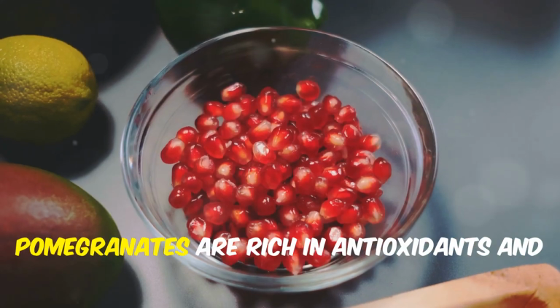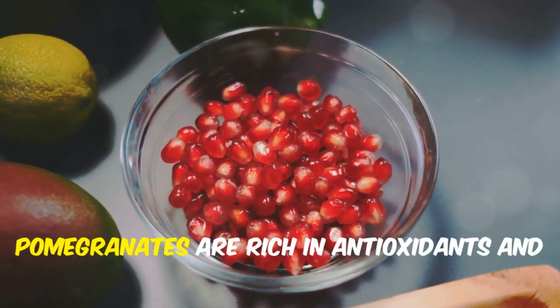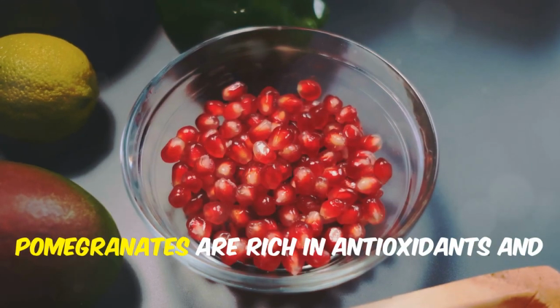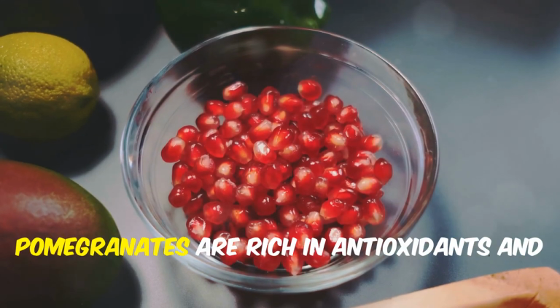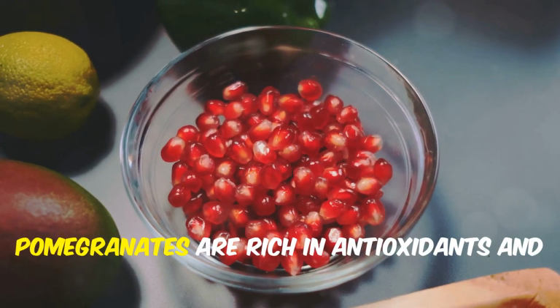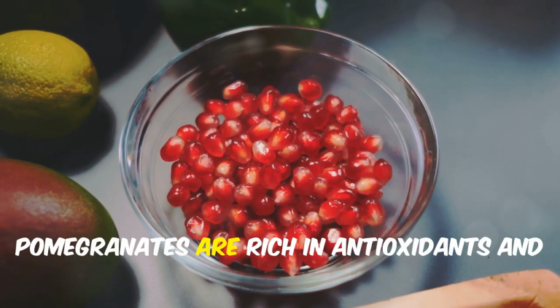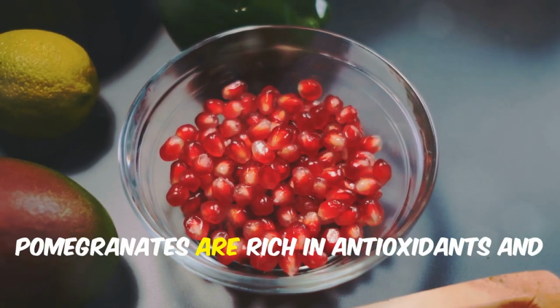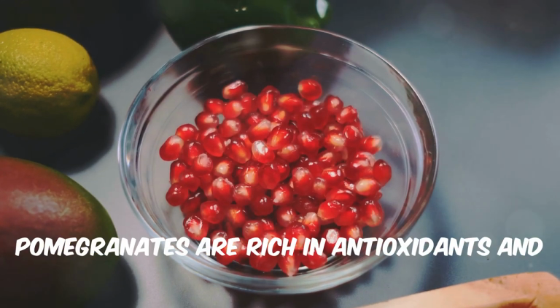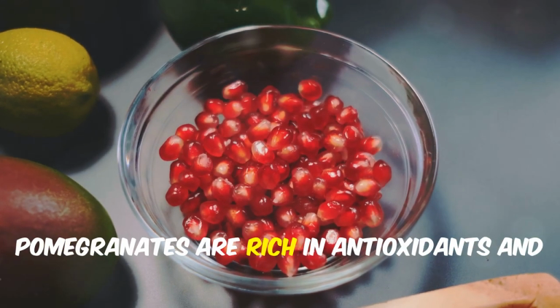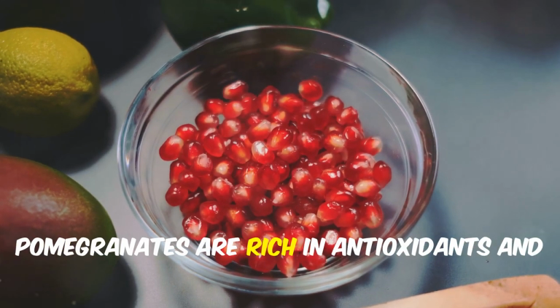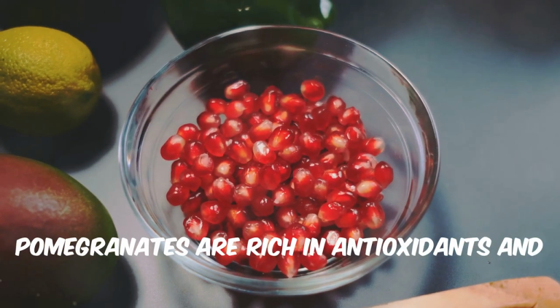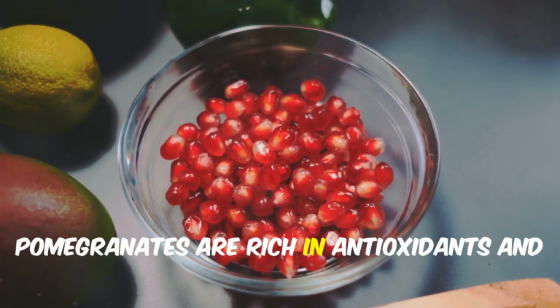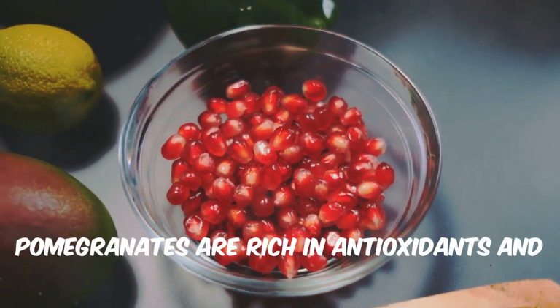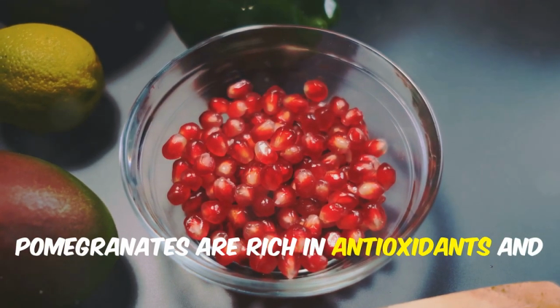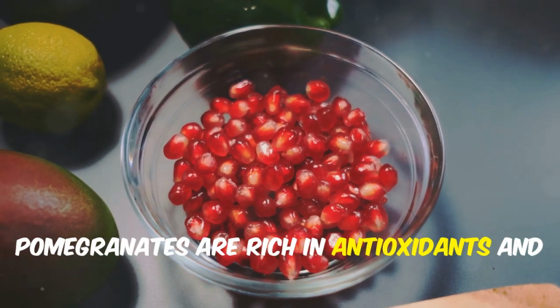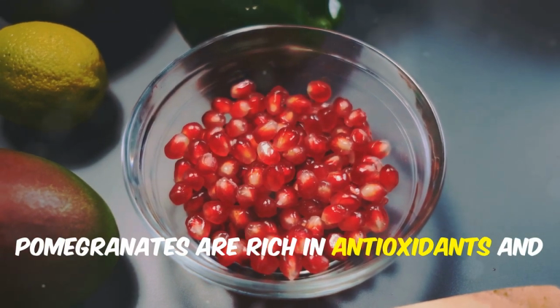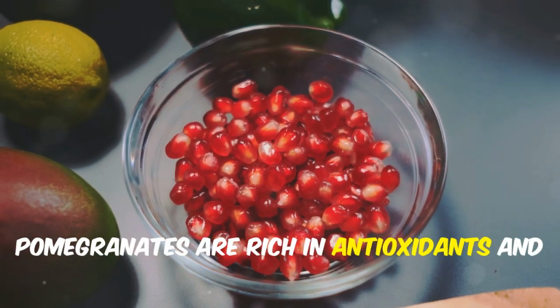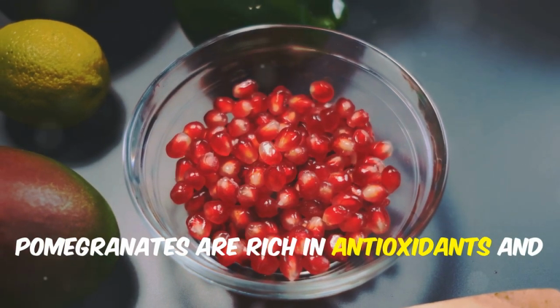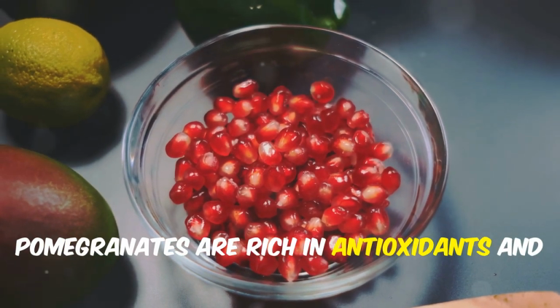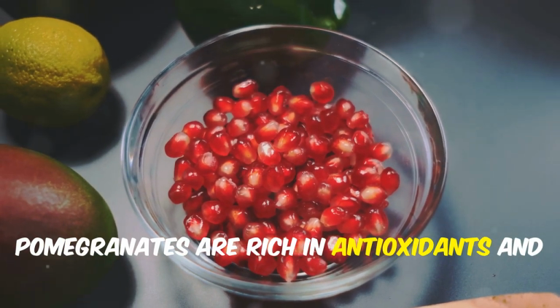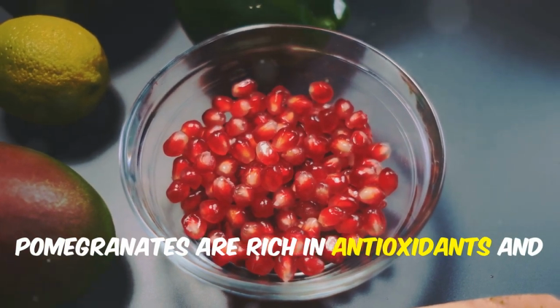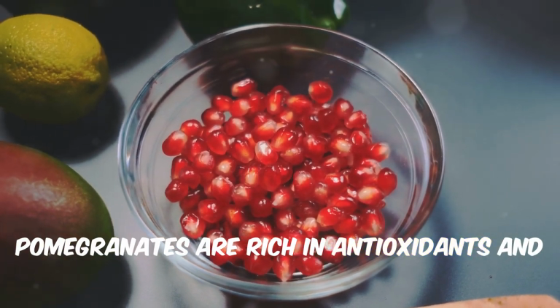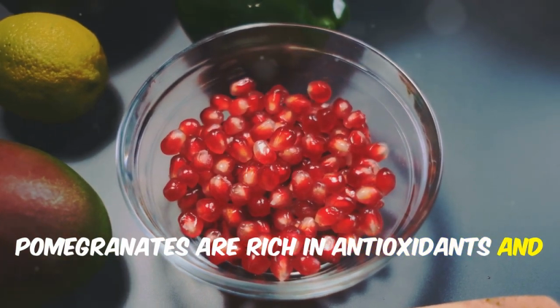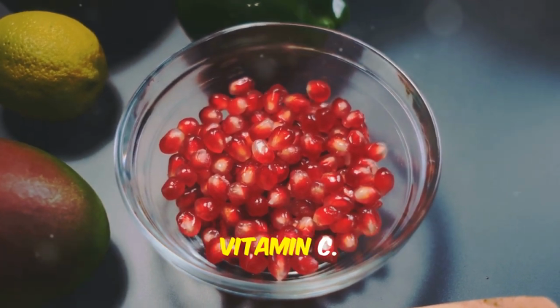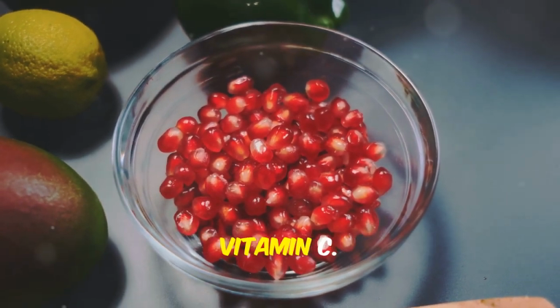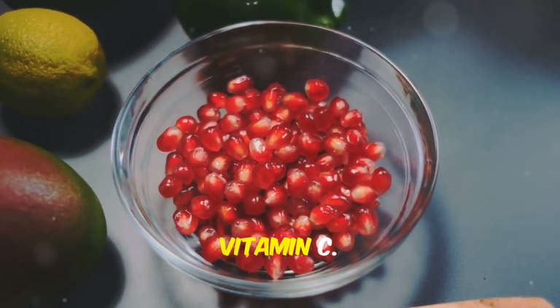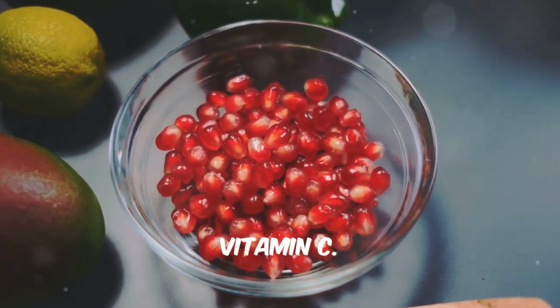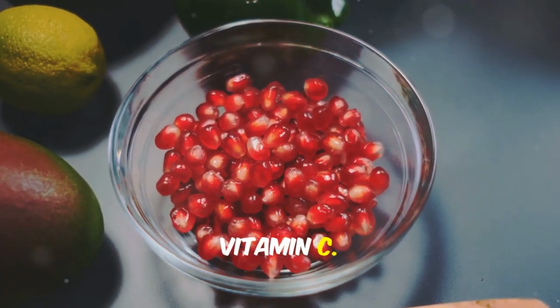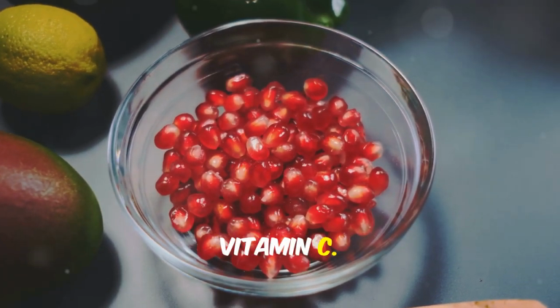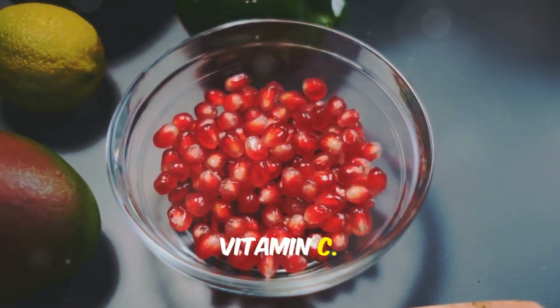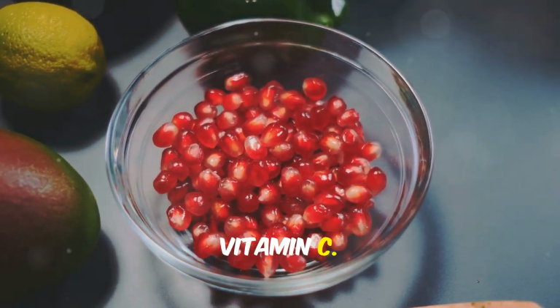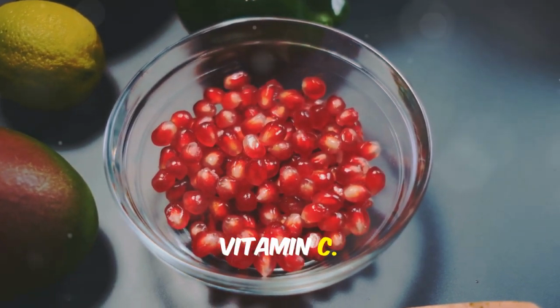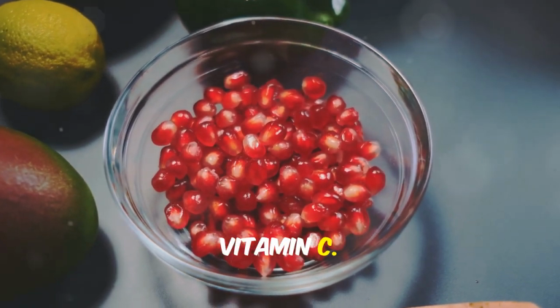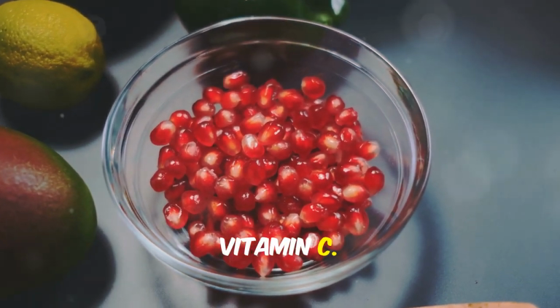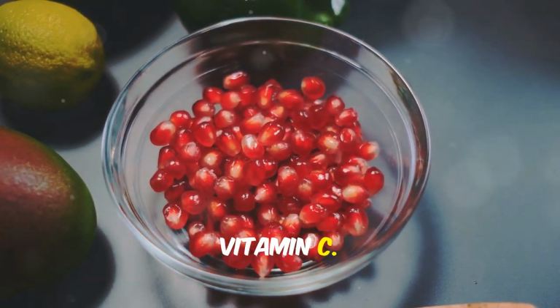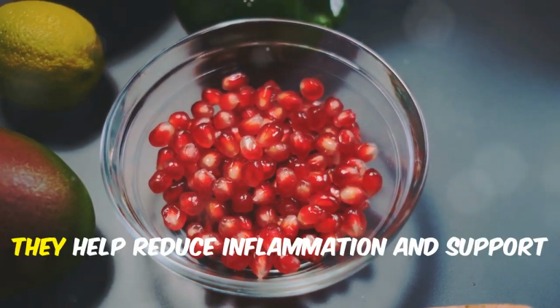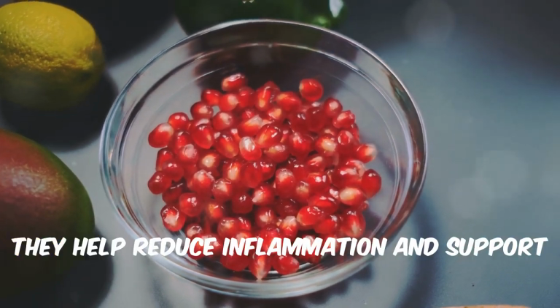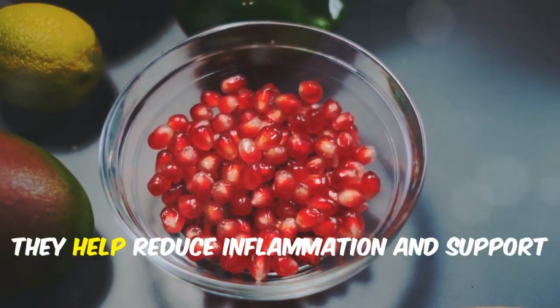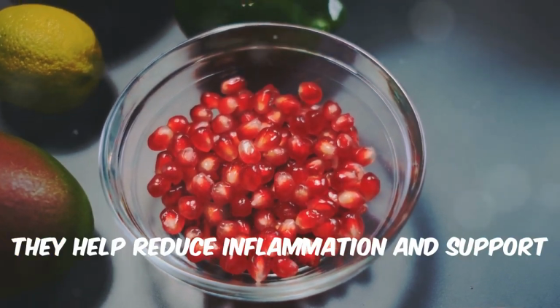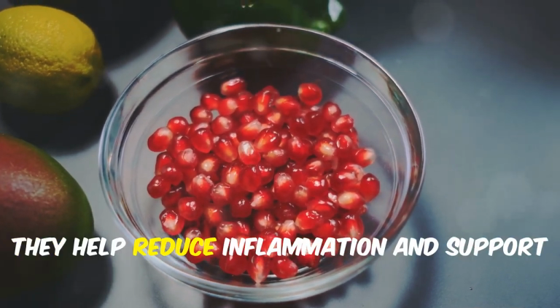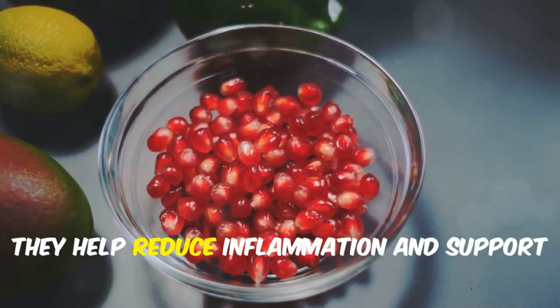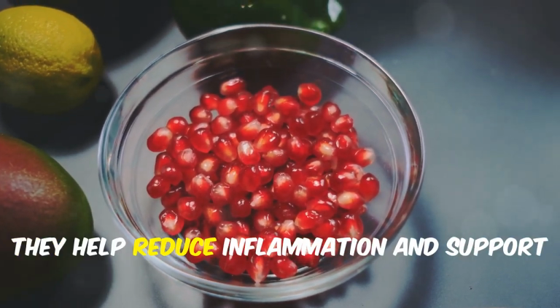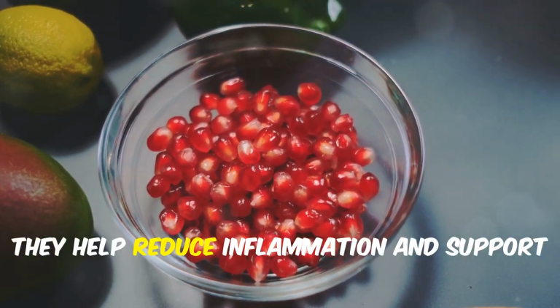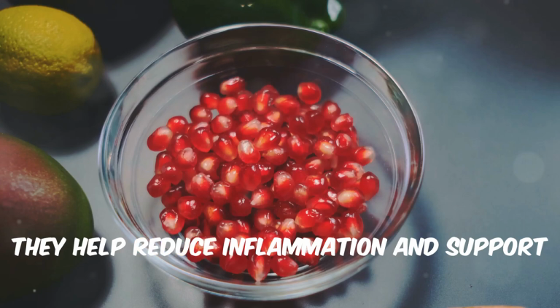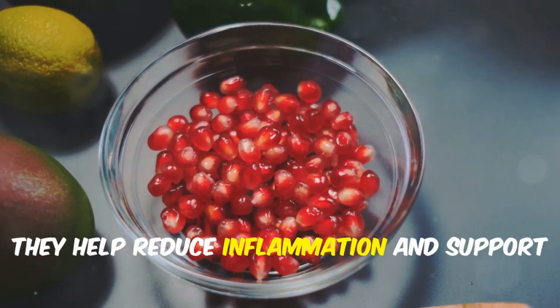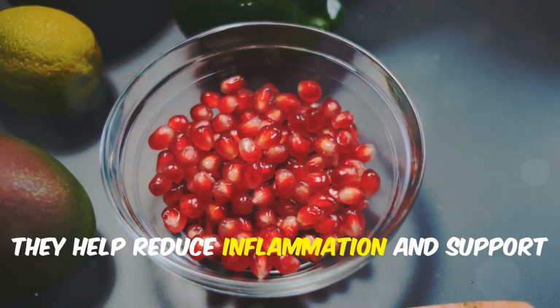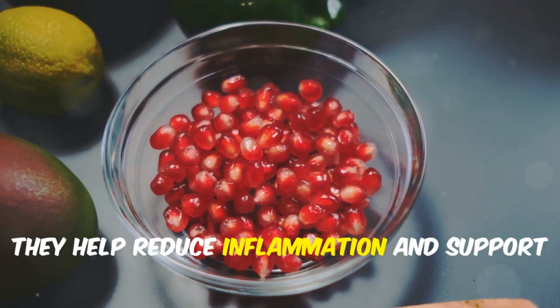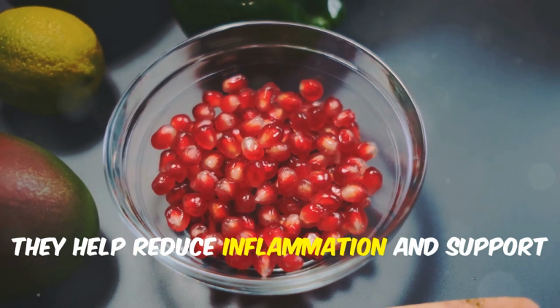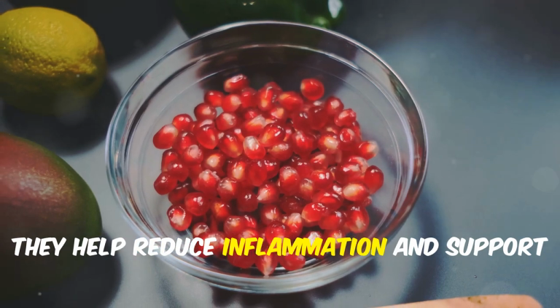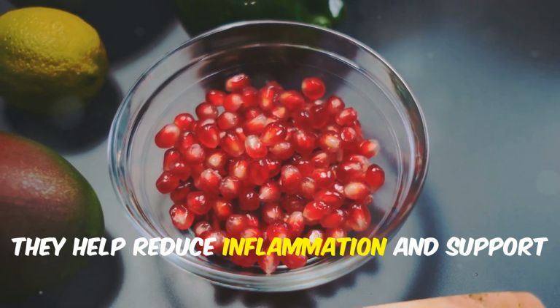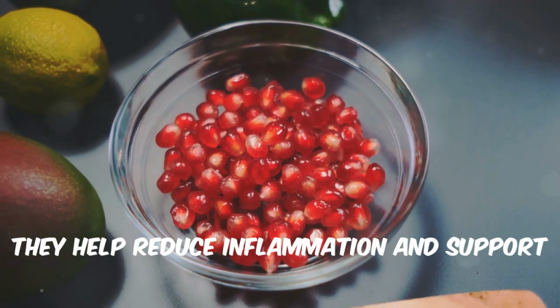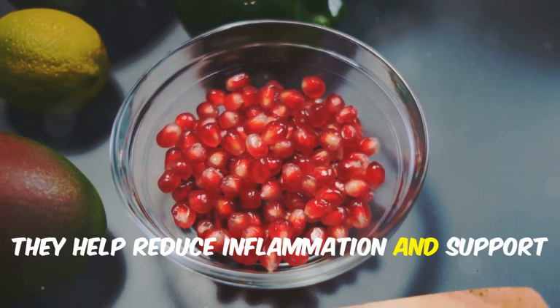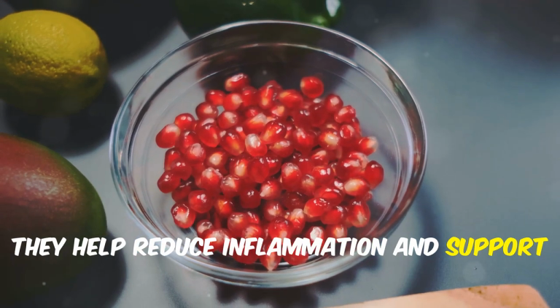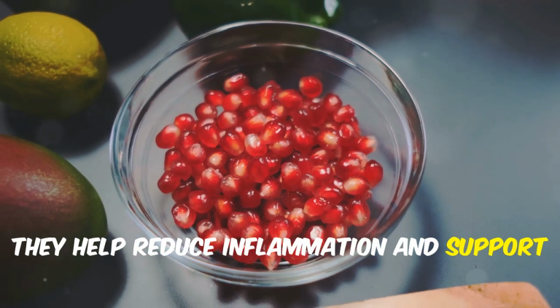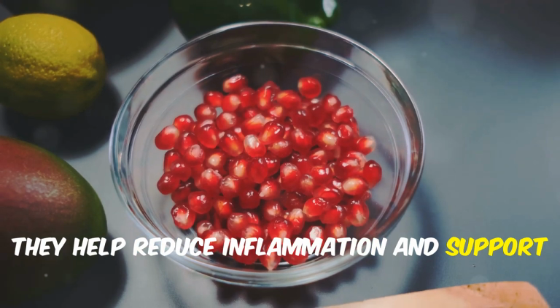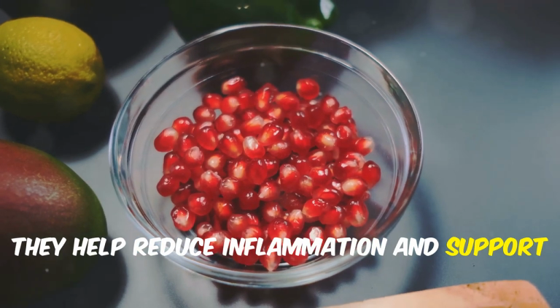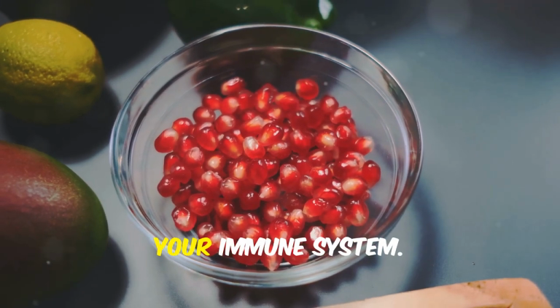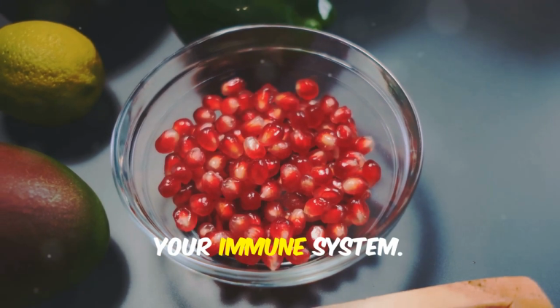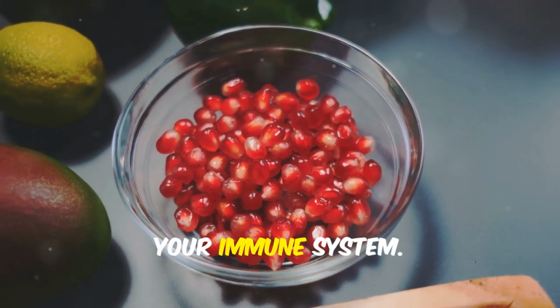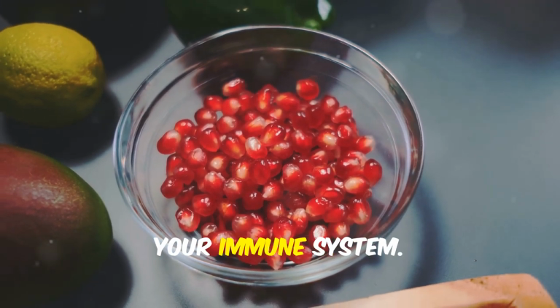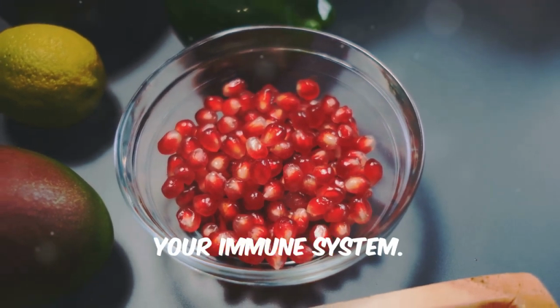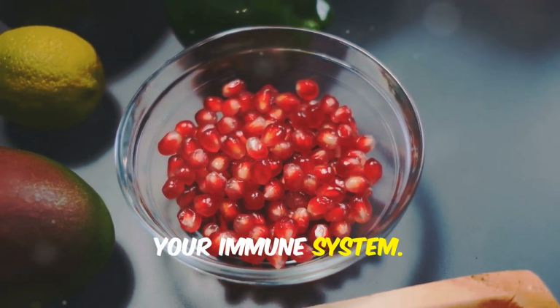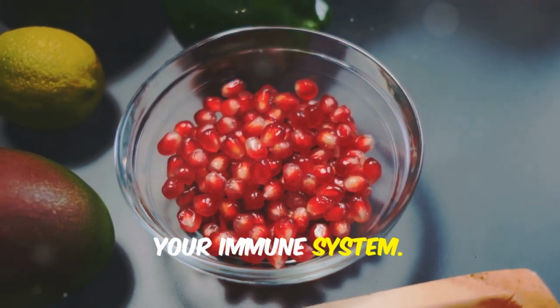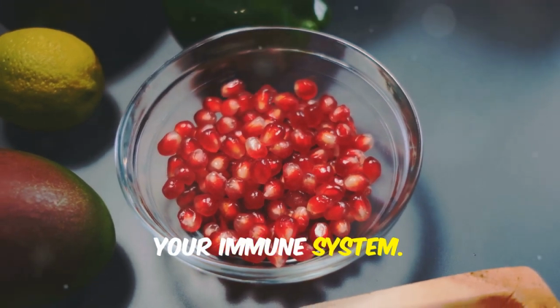Pomegranates are rich in antioxidants and vitamin C. They help reduce inflammation and support your immune system.